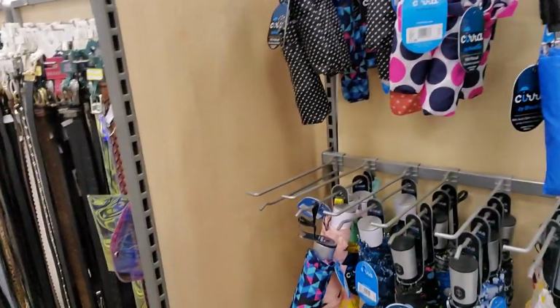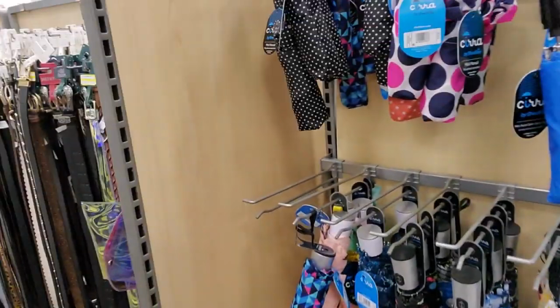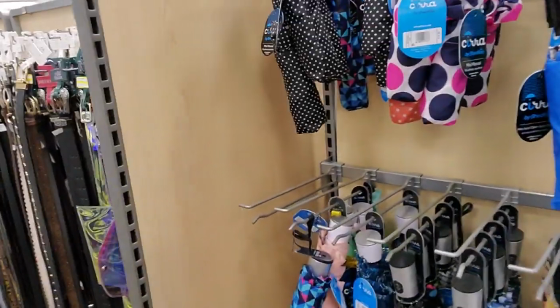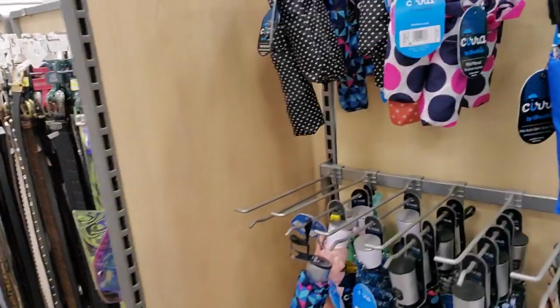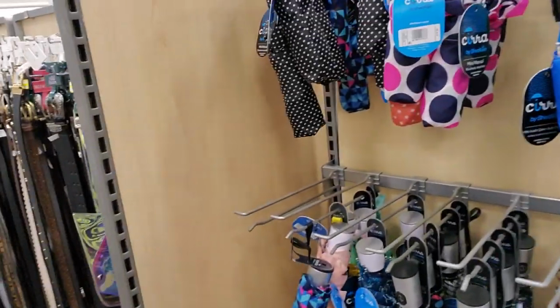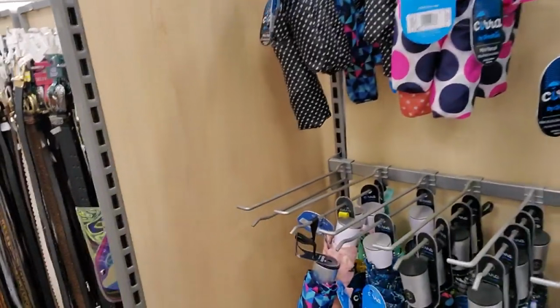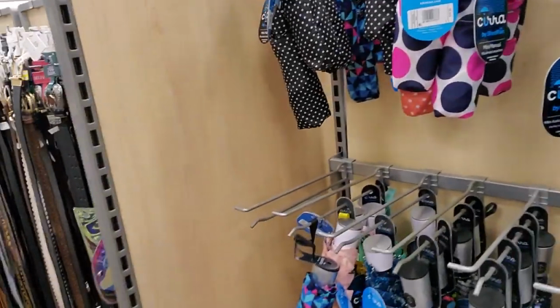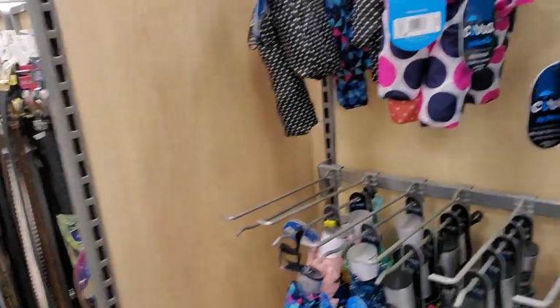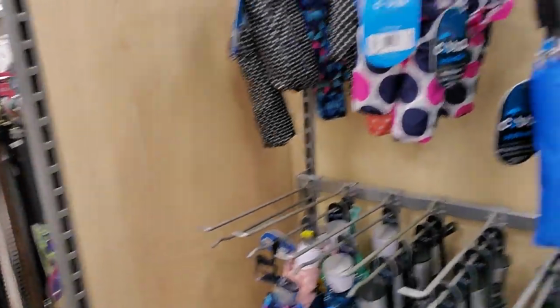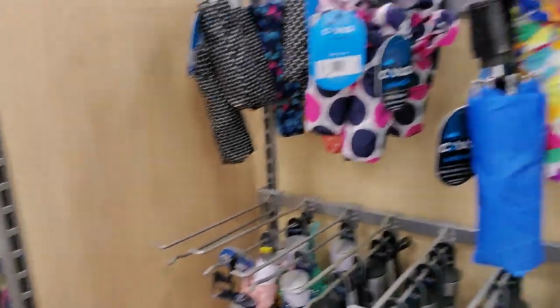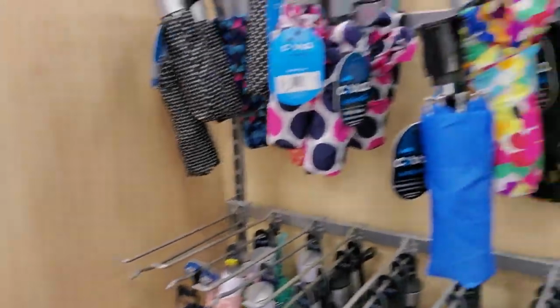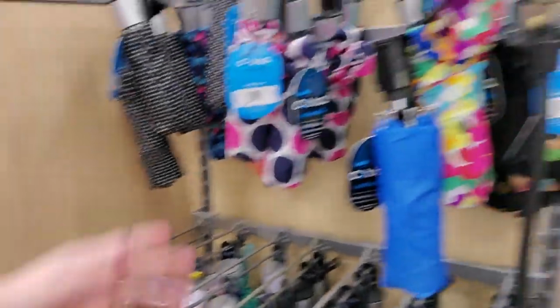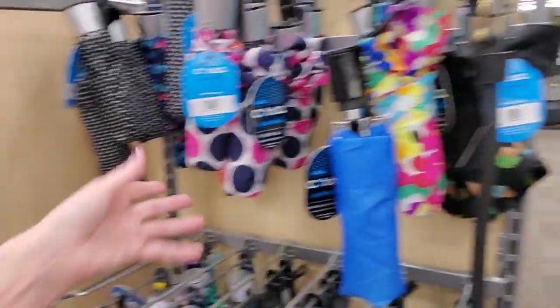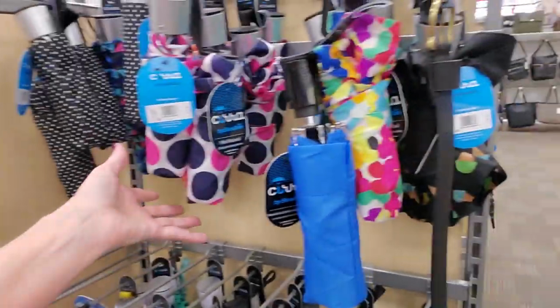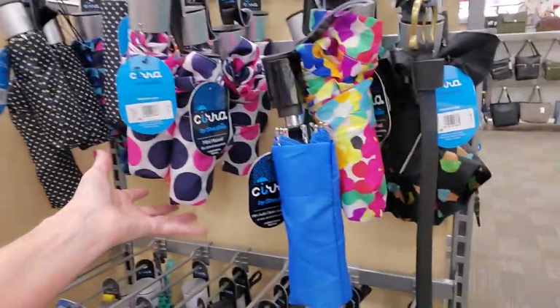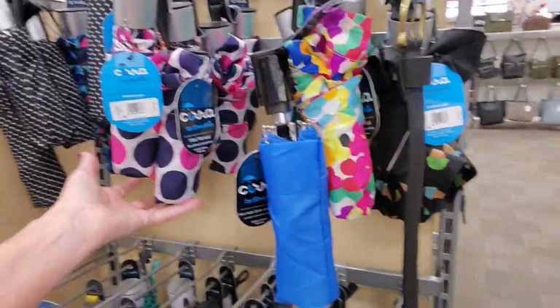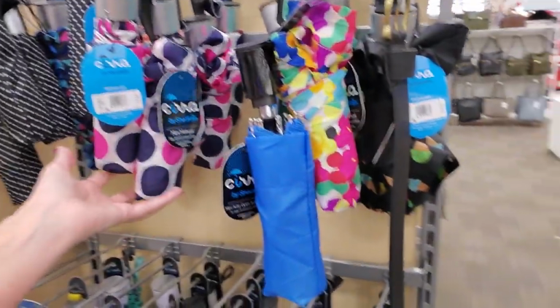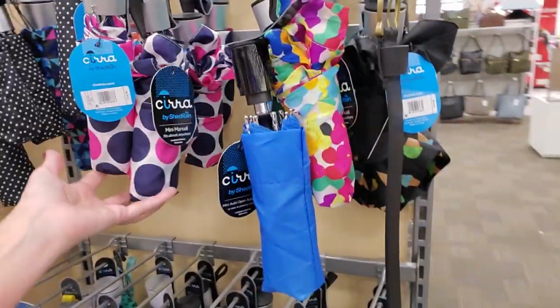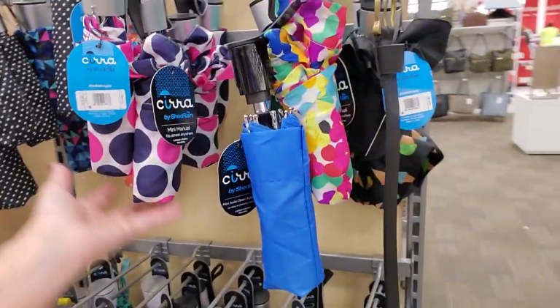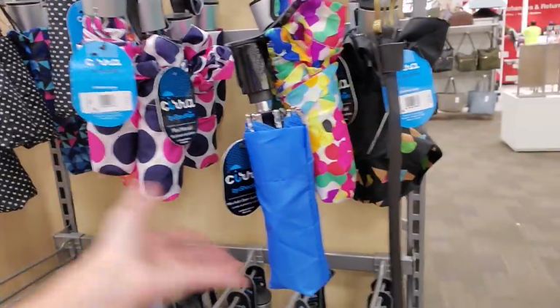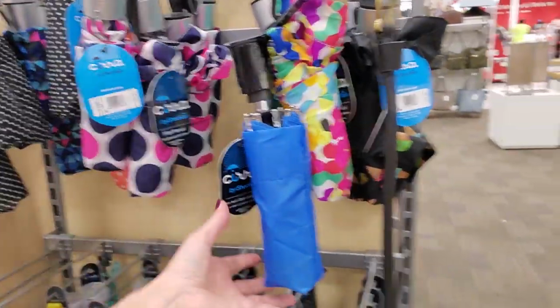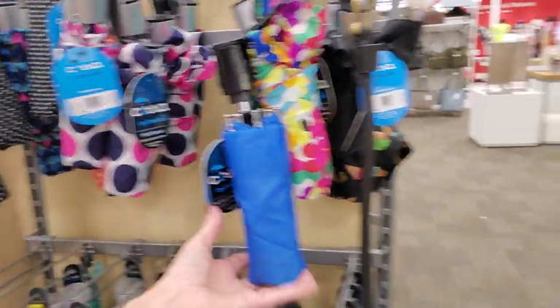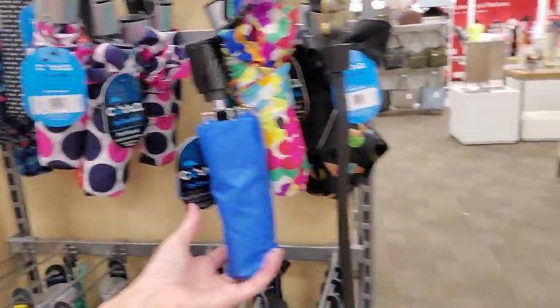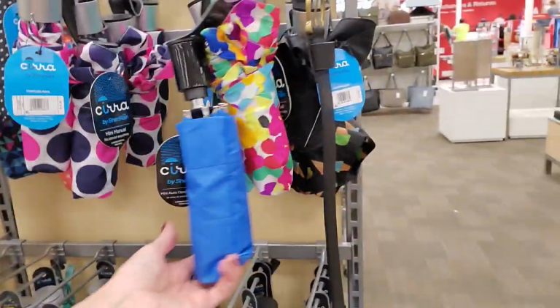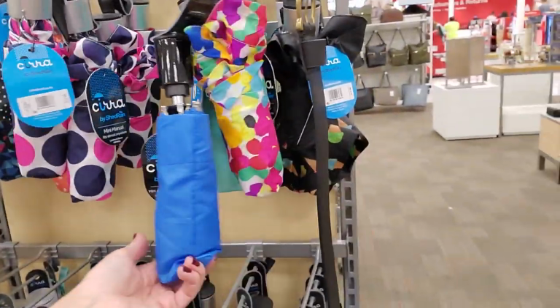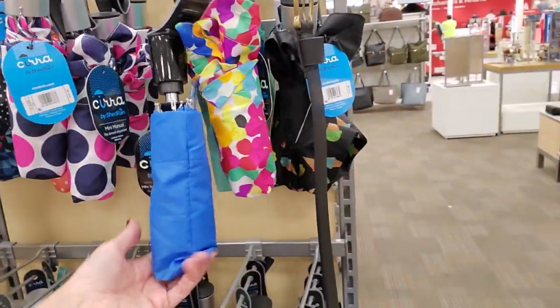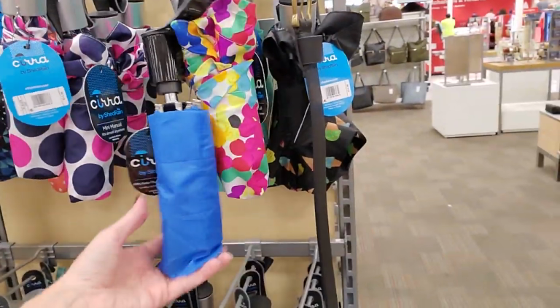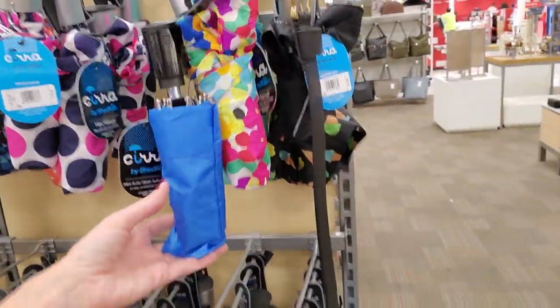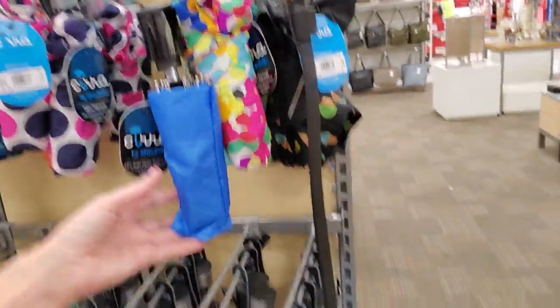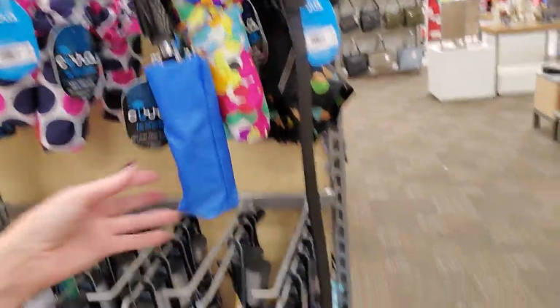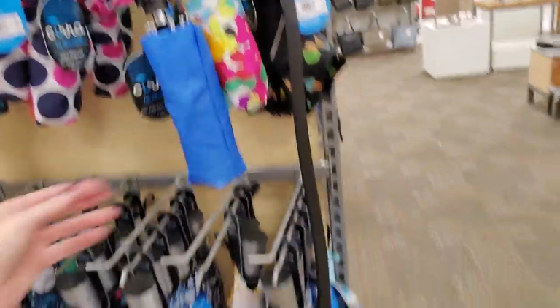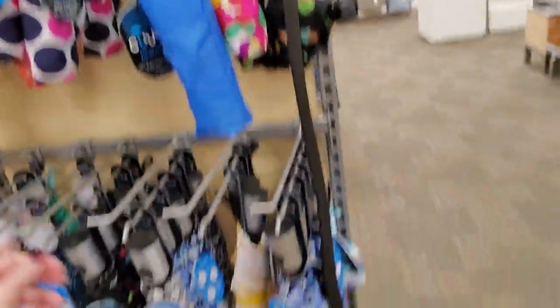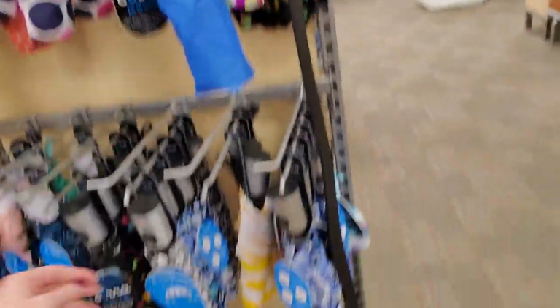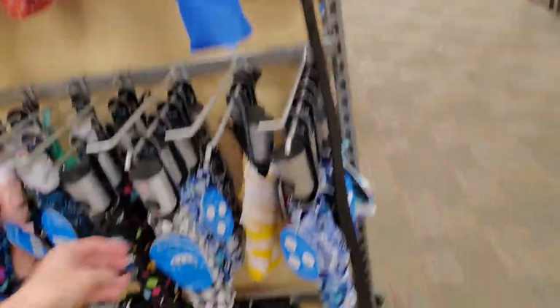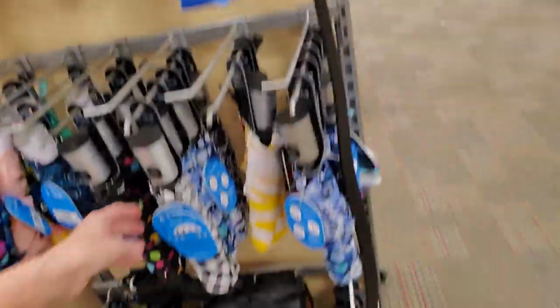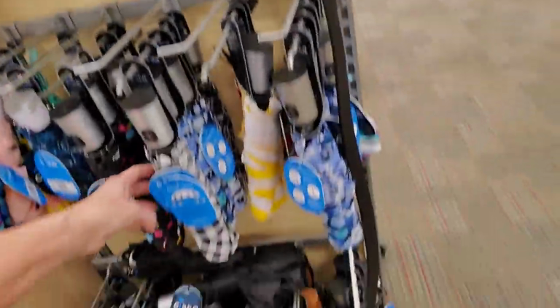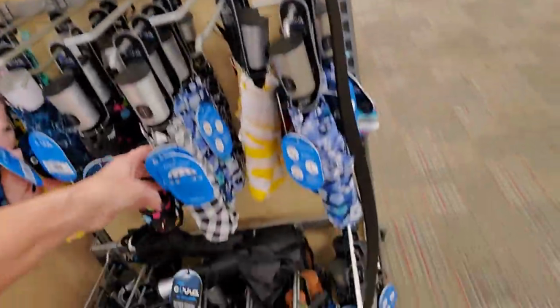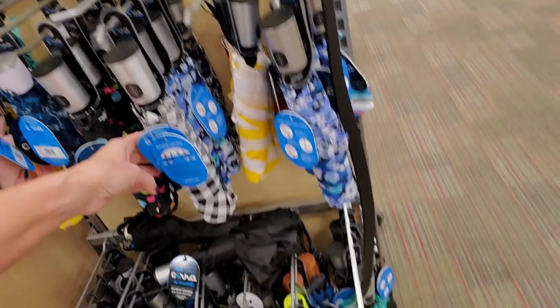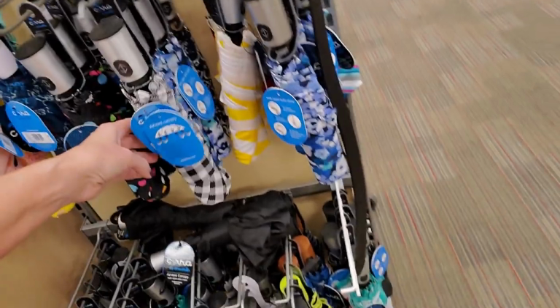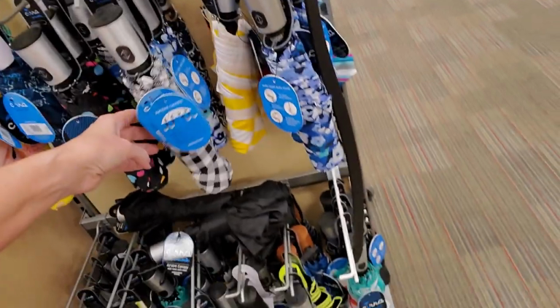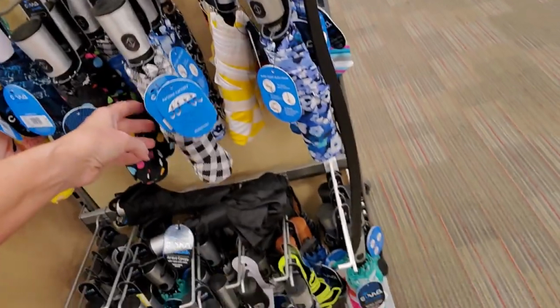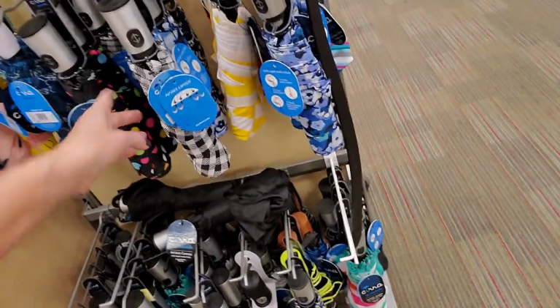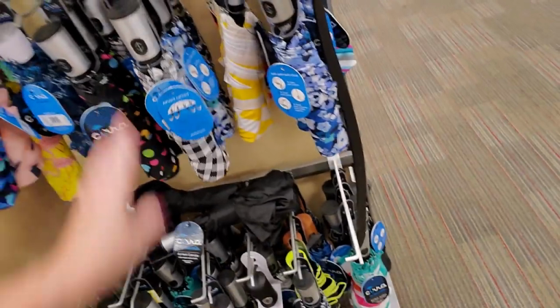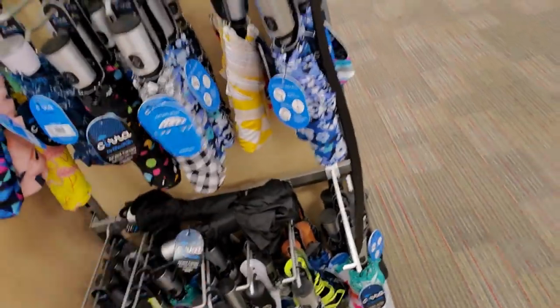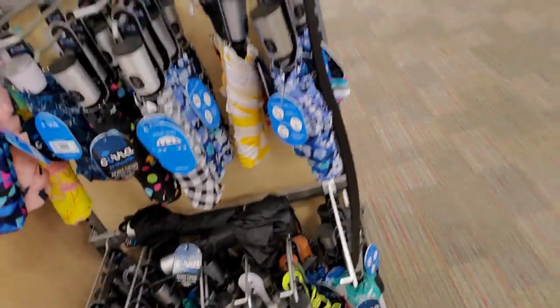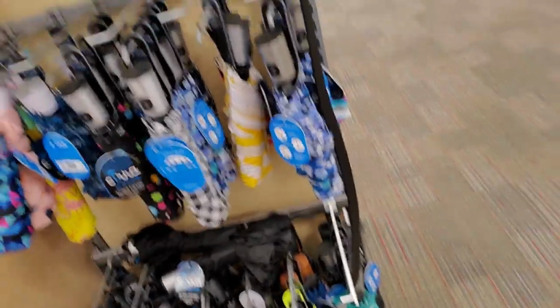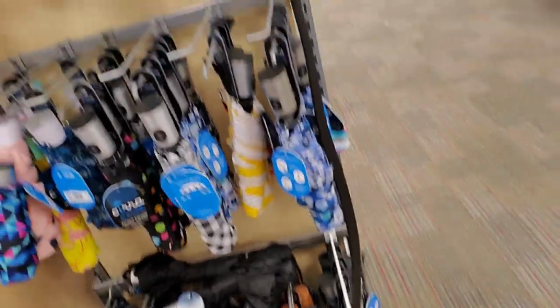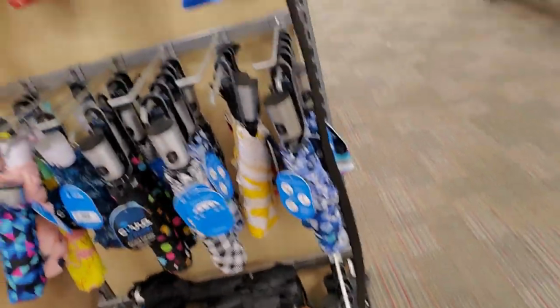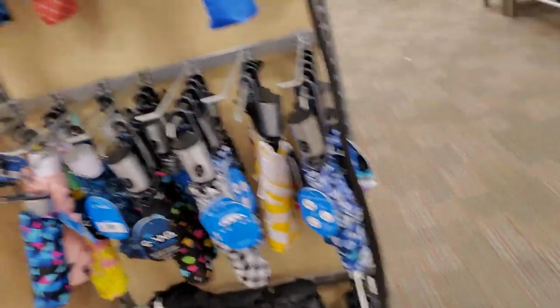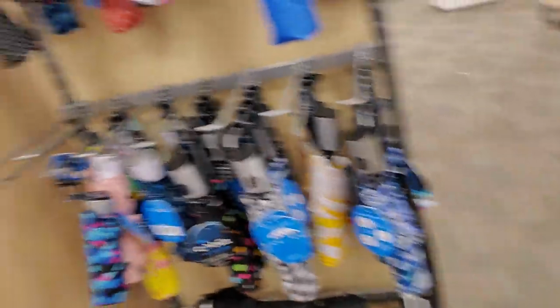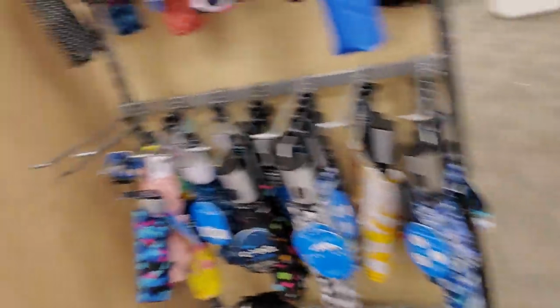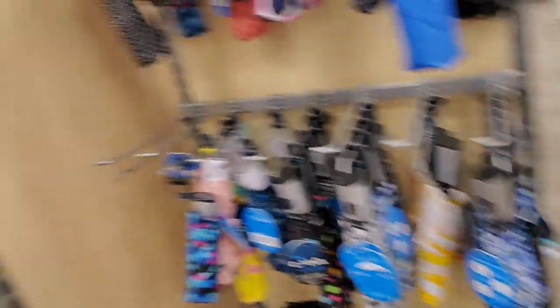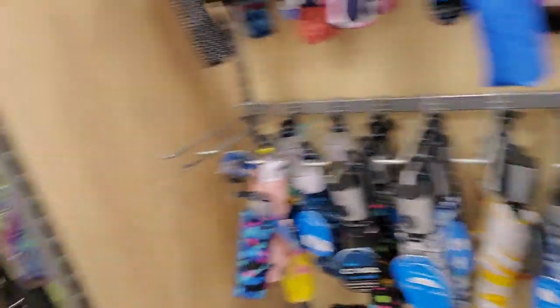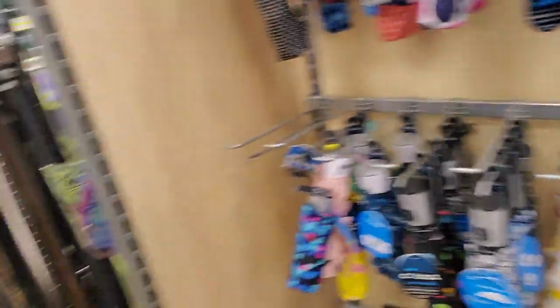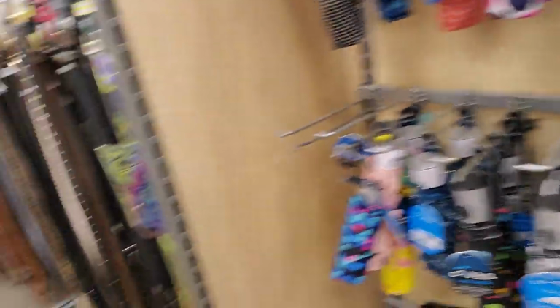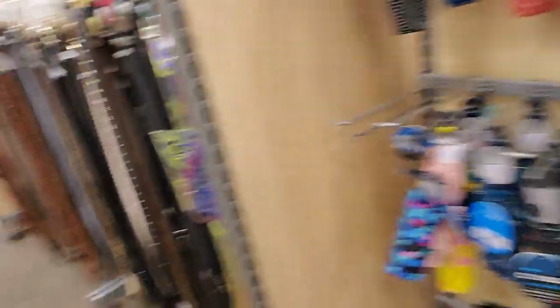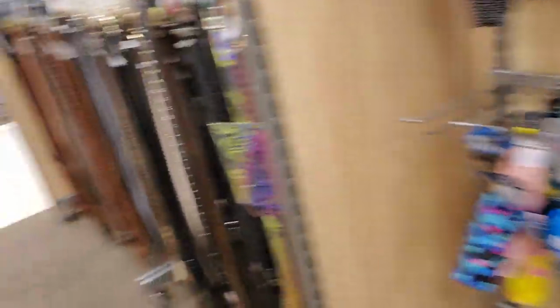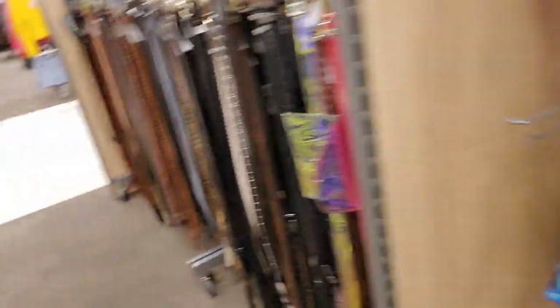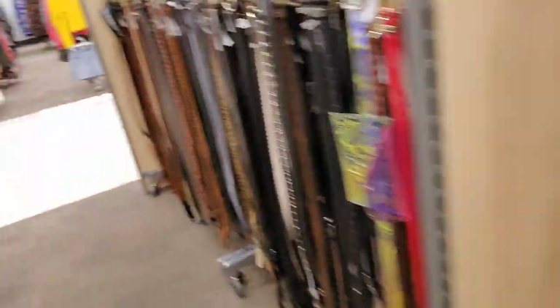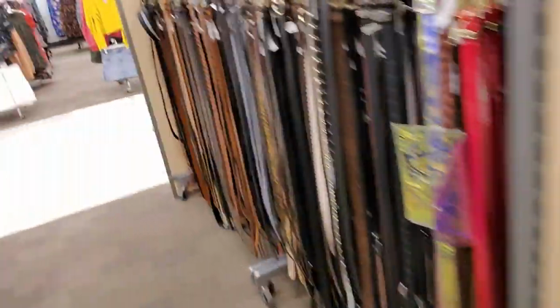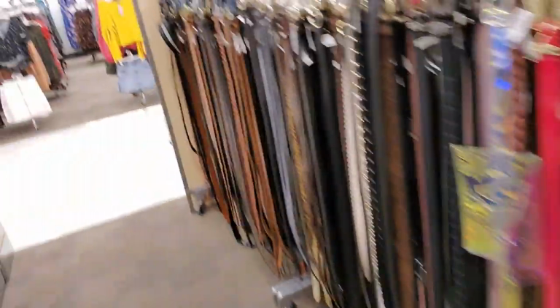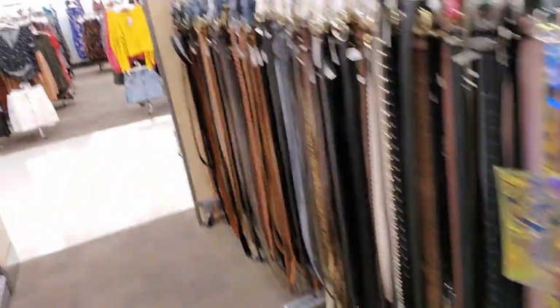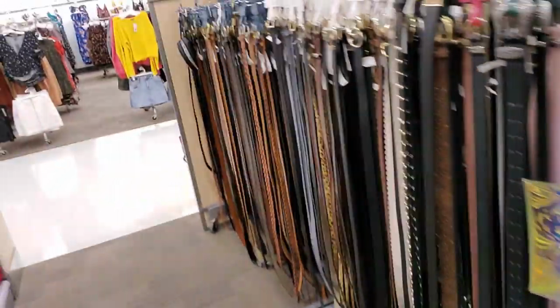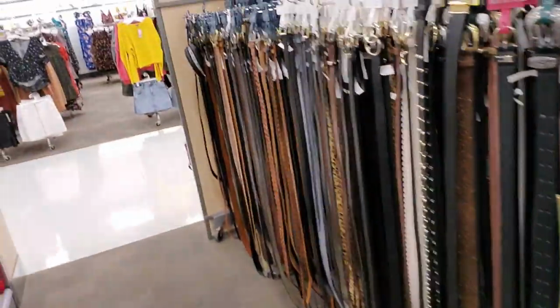I wandered back over by the umbrellas — they have all these cute little umbrellas. You know what? We should go look at the jewelry.